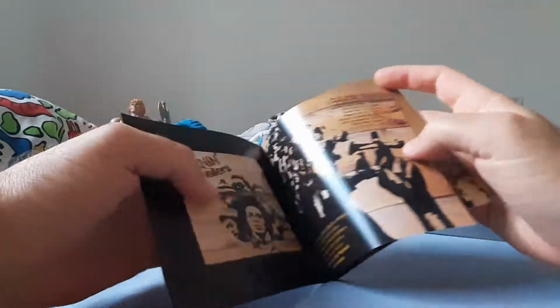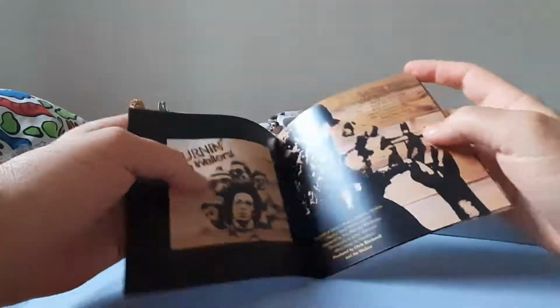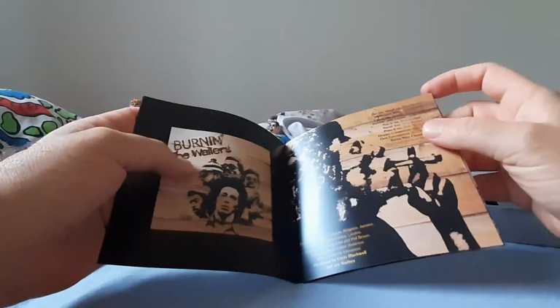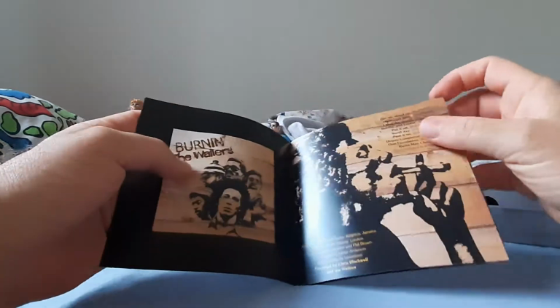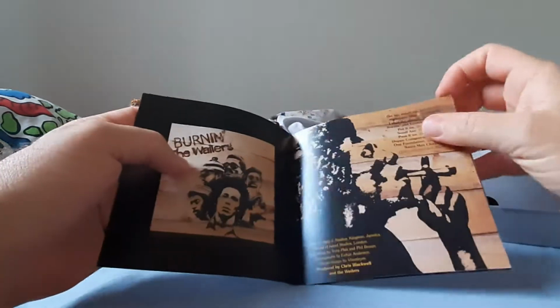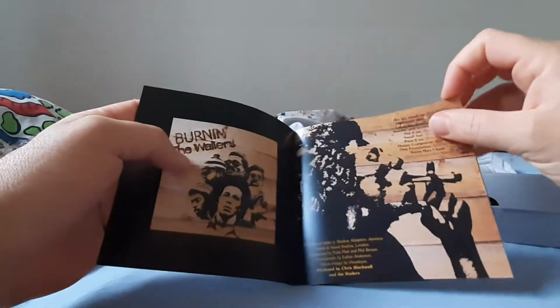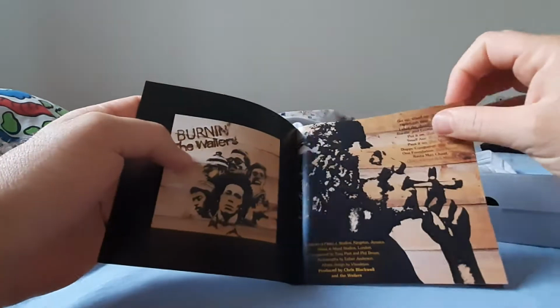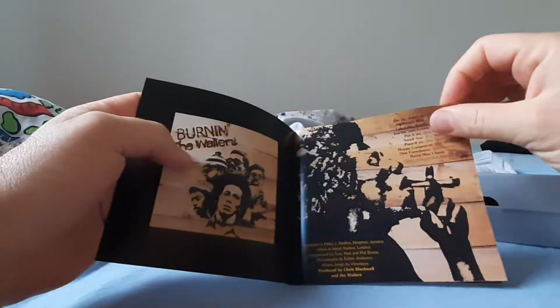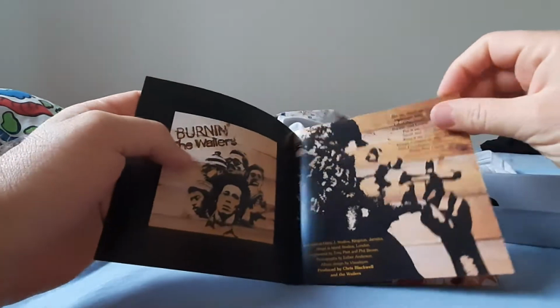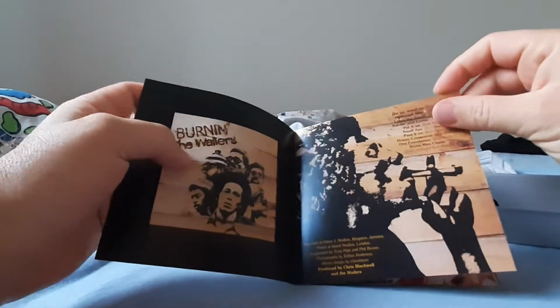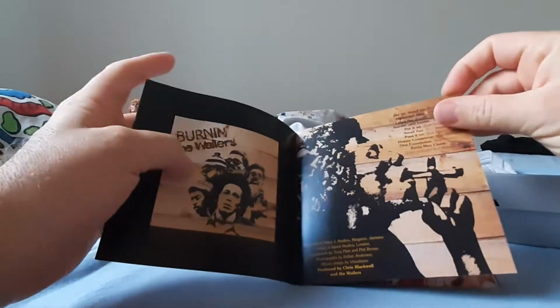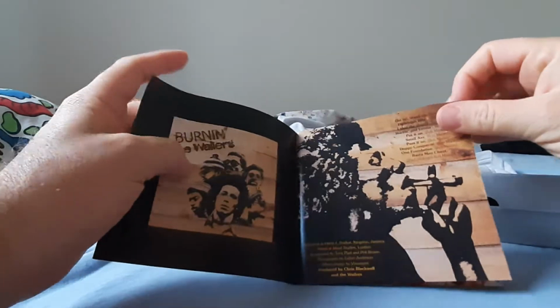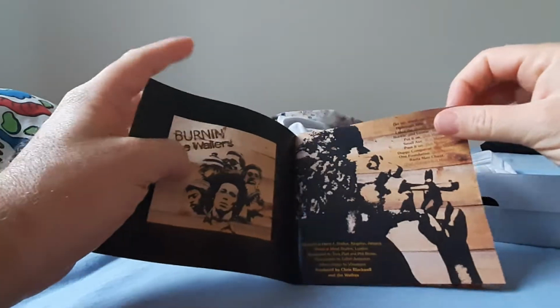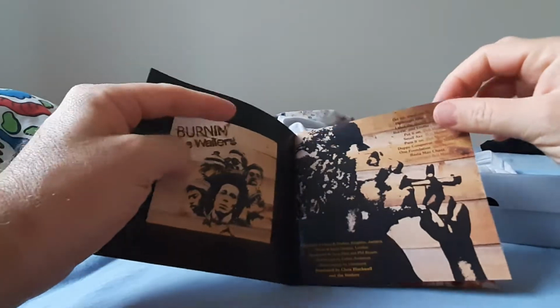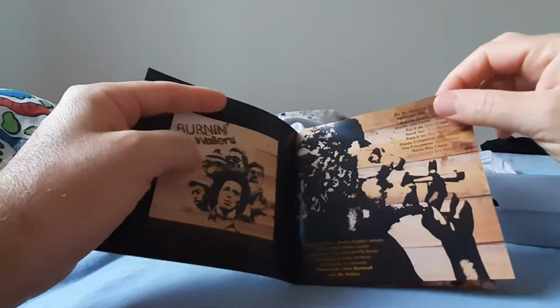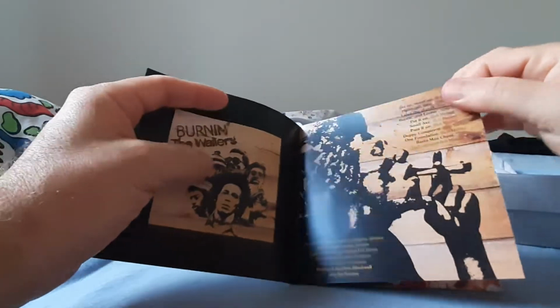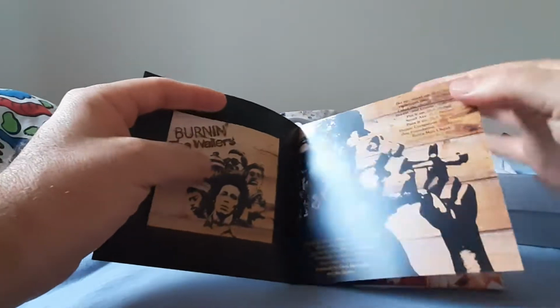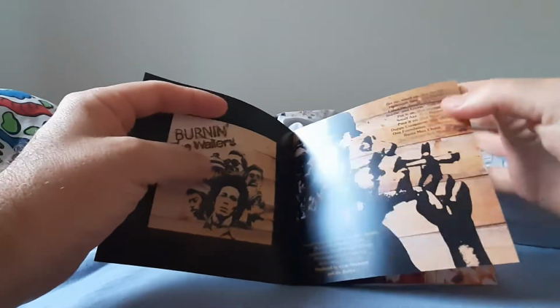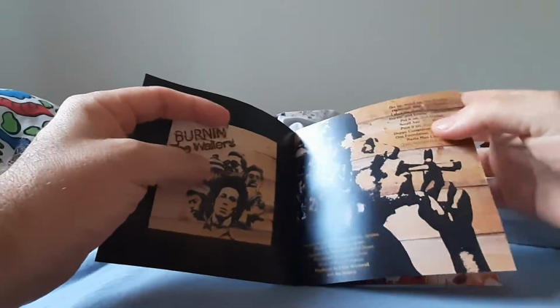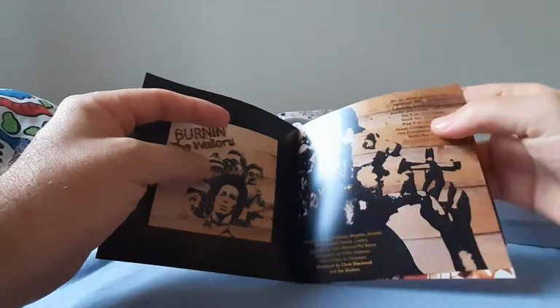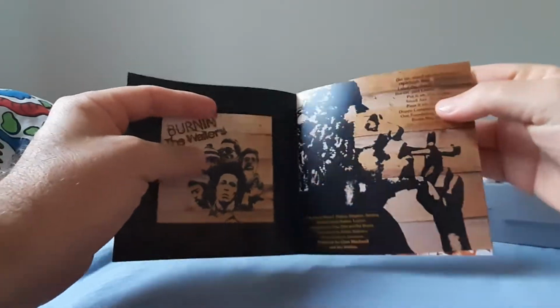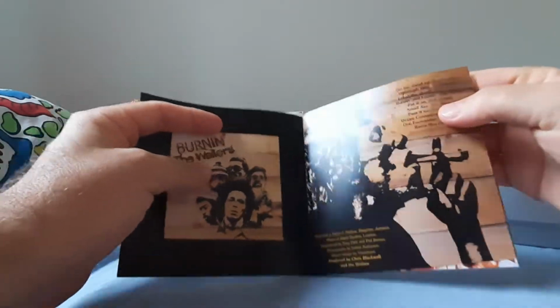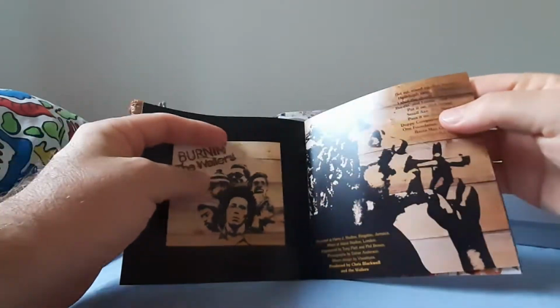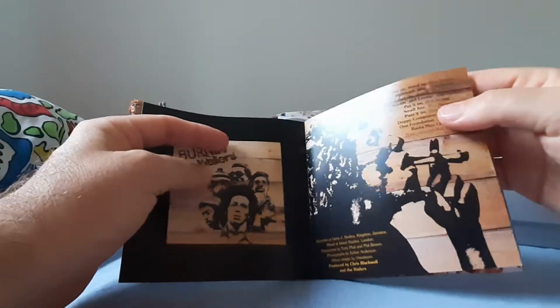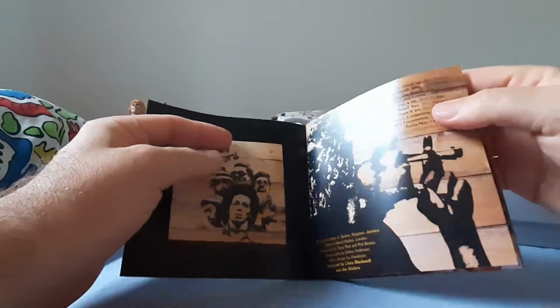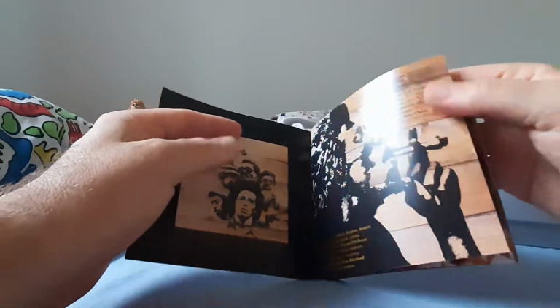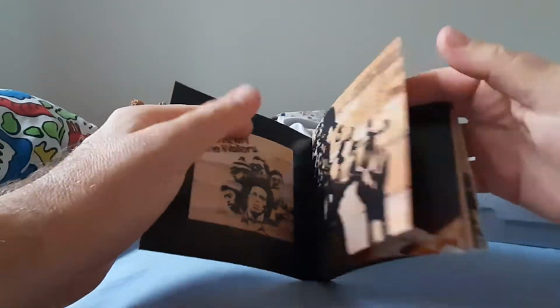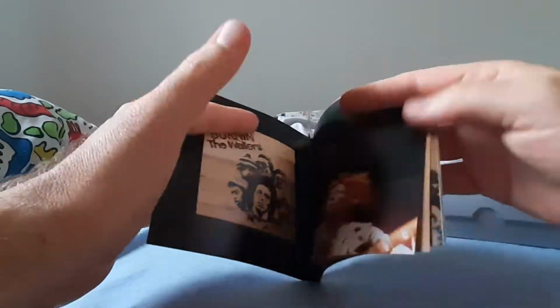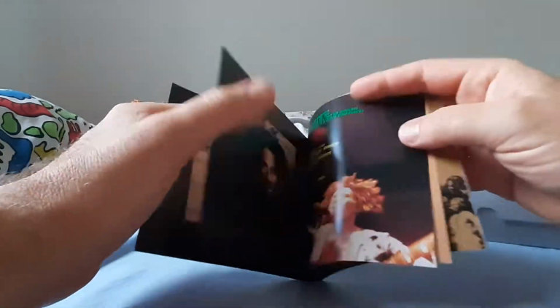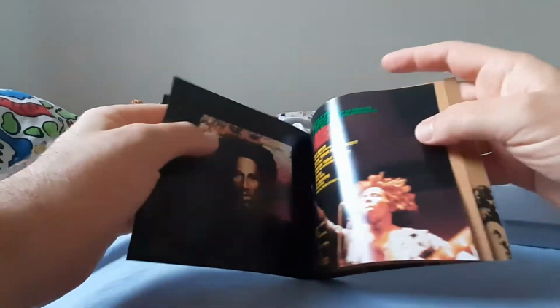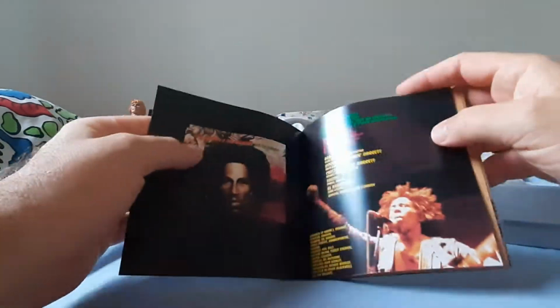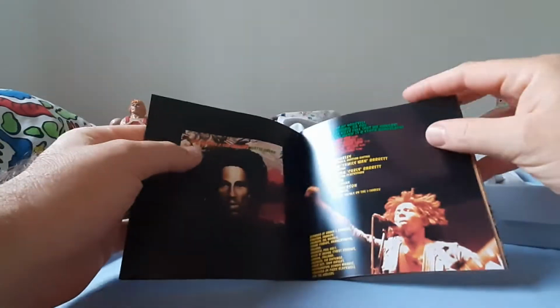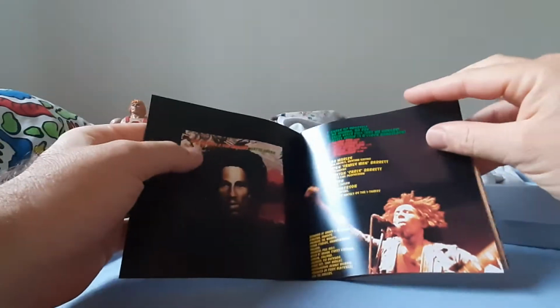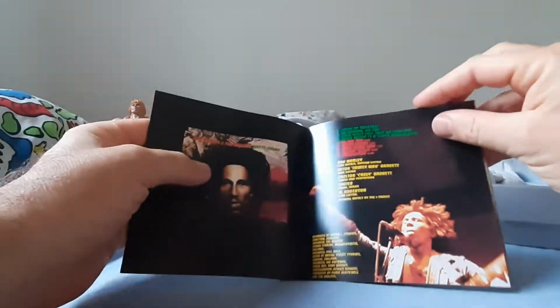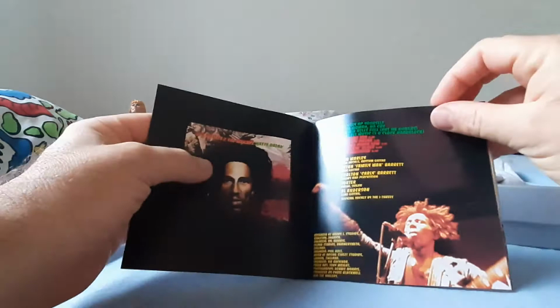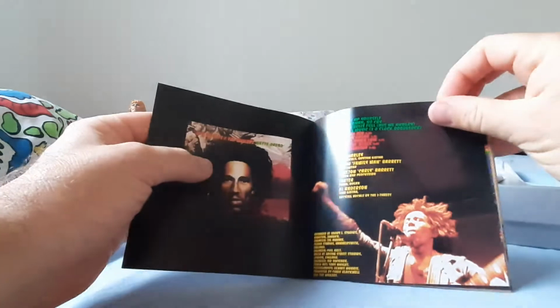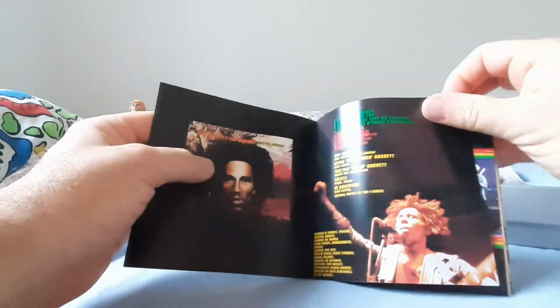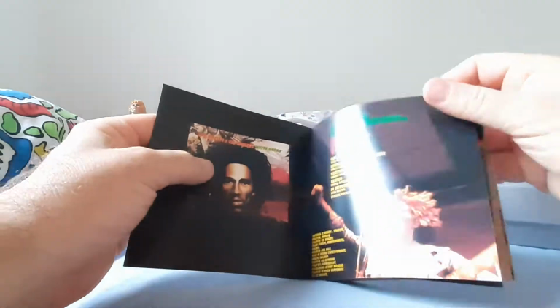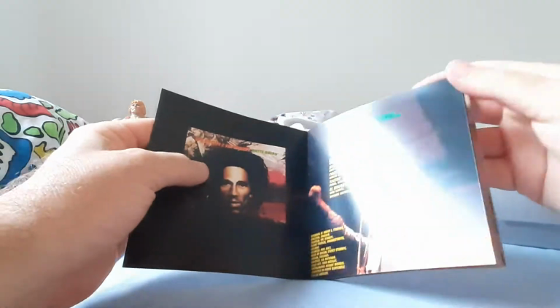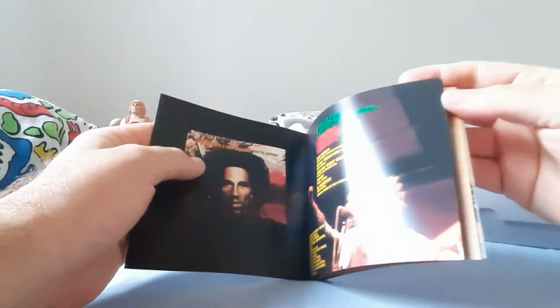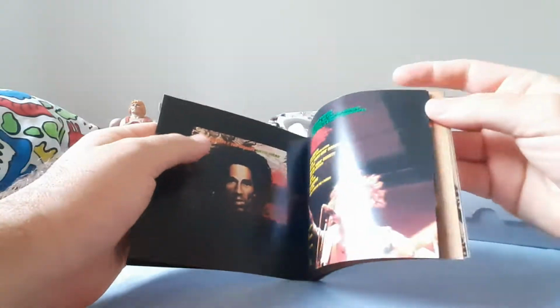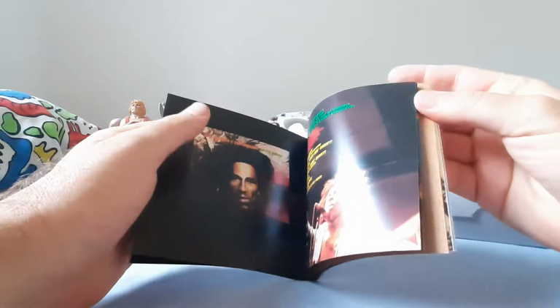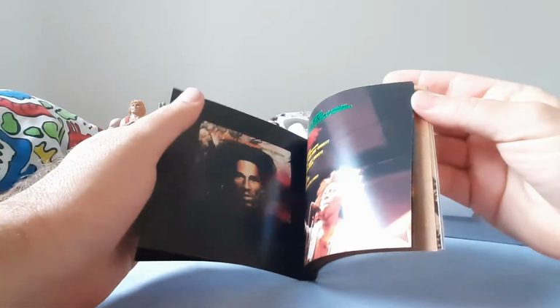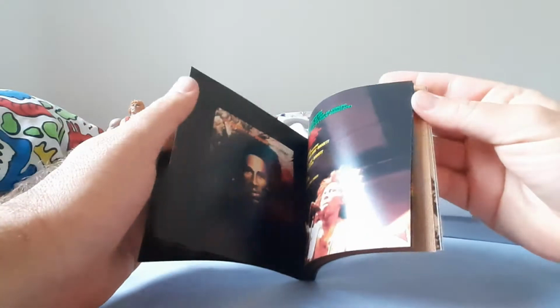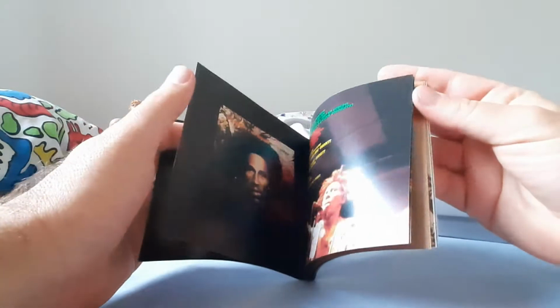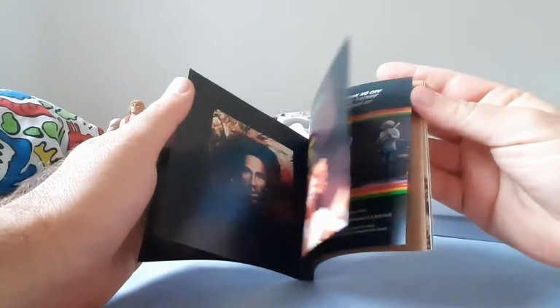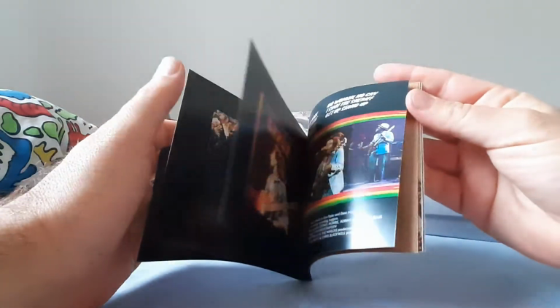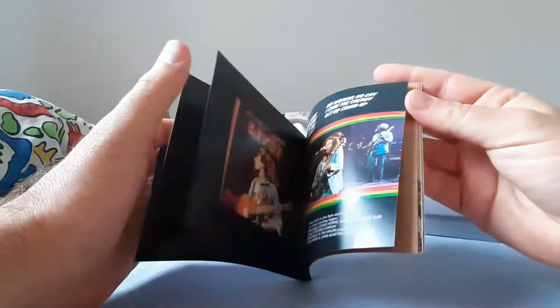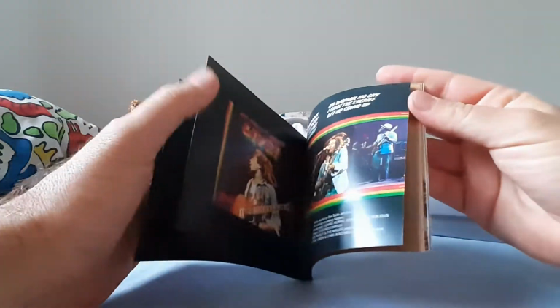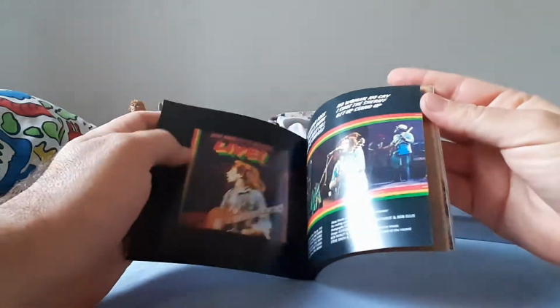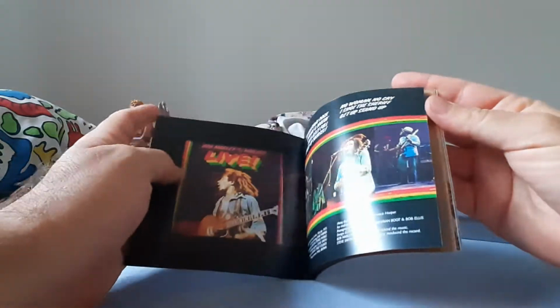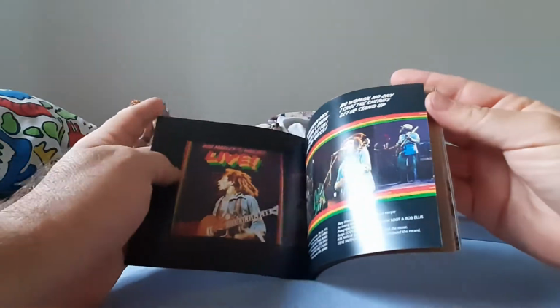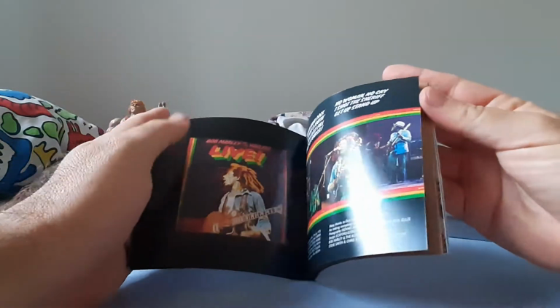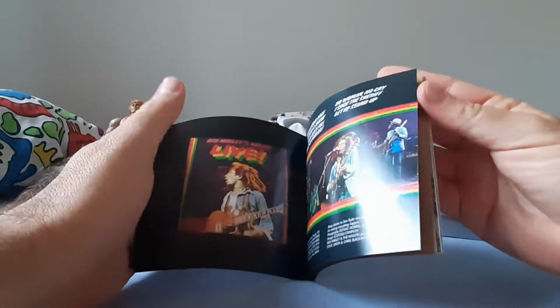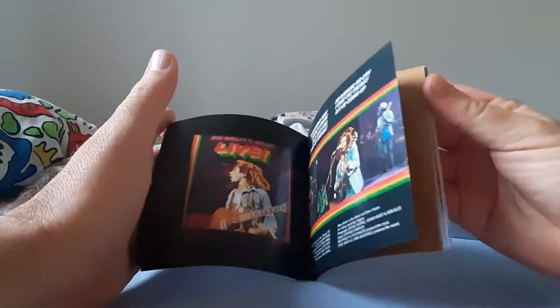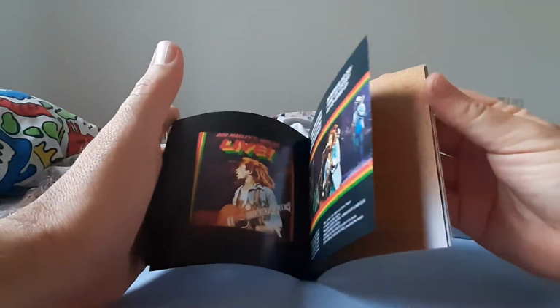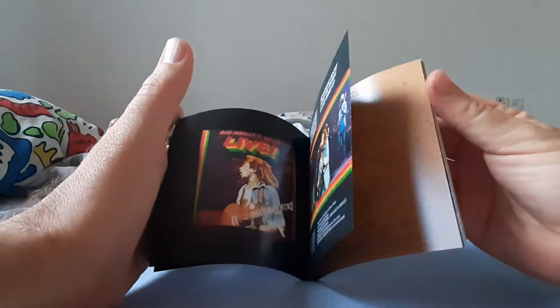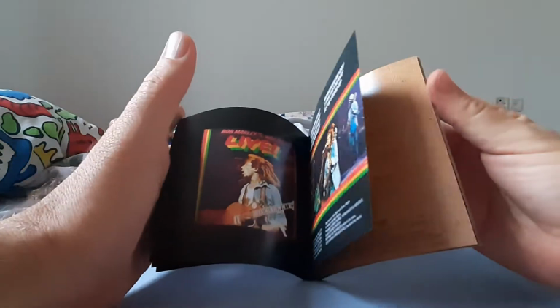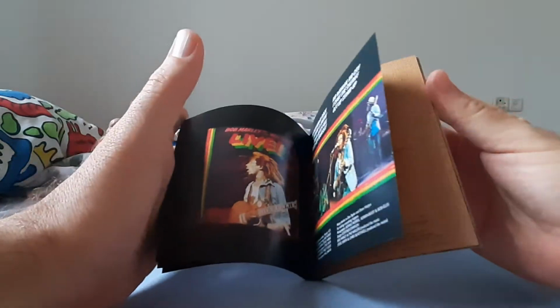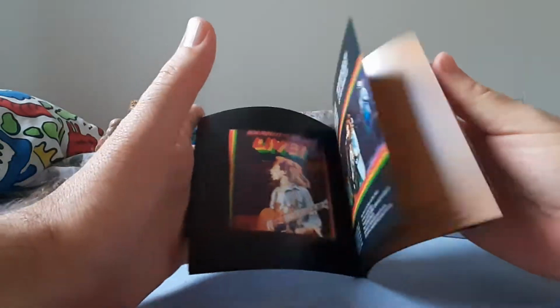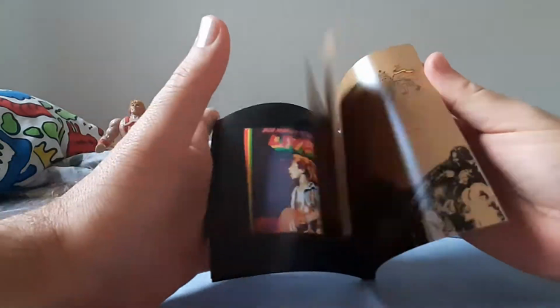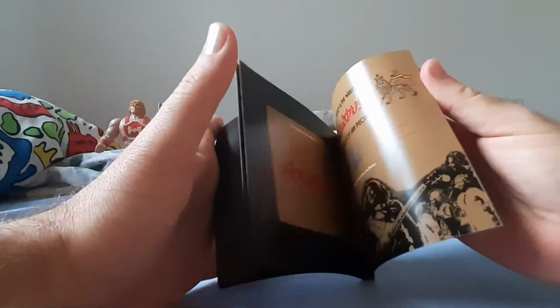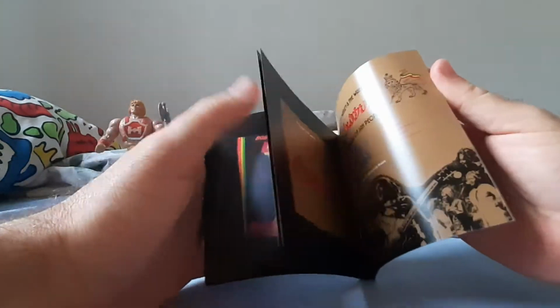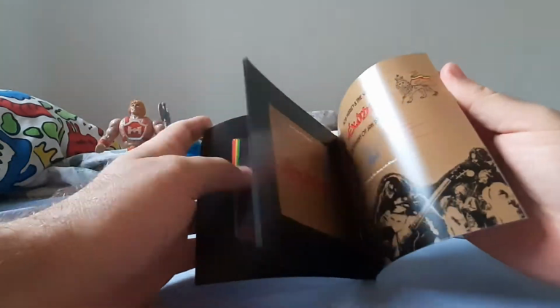Nothing really to see, just the front and back cover, that's all. Nice.